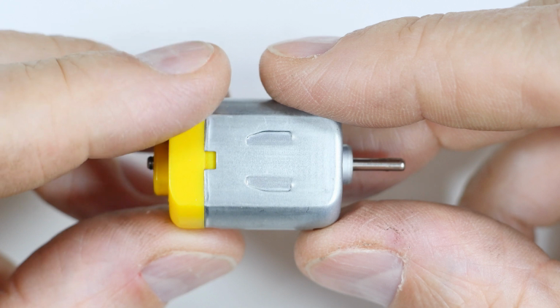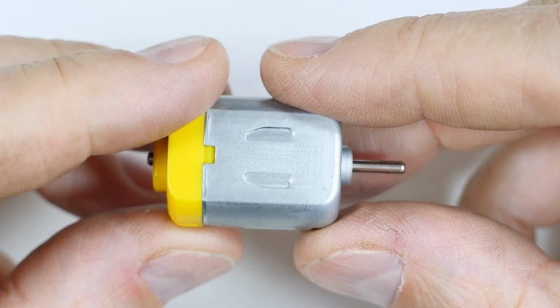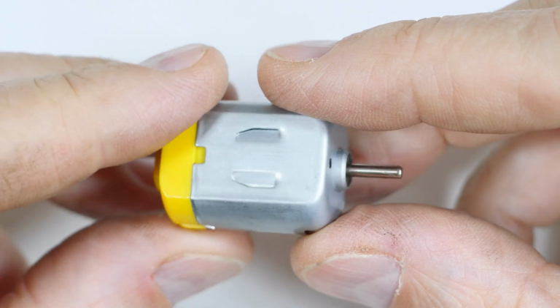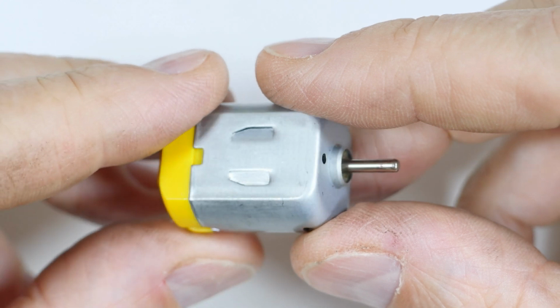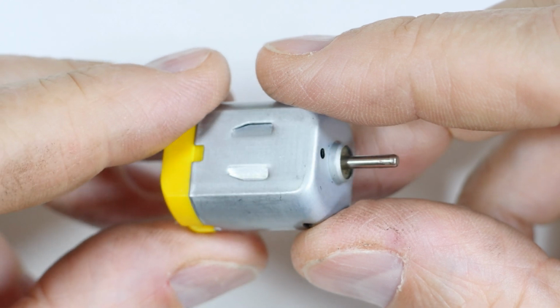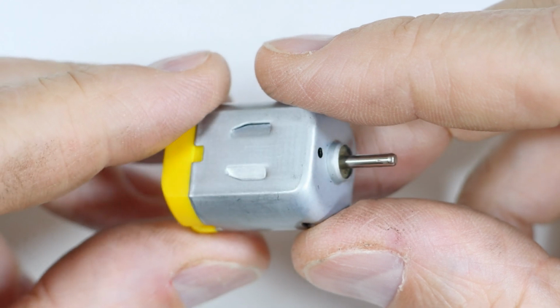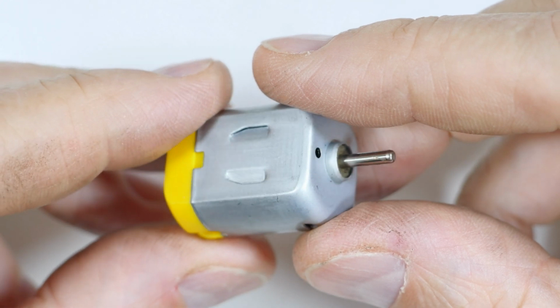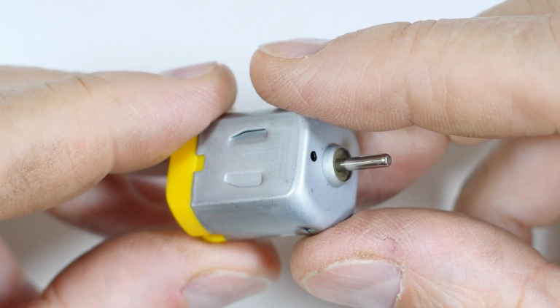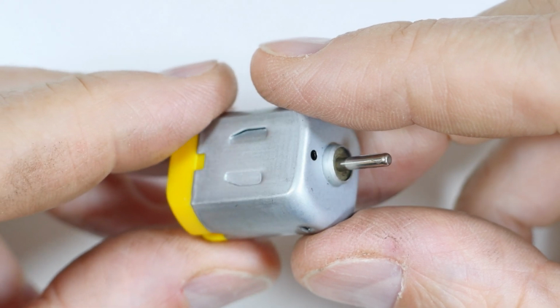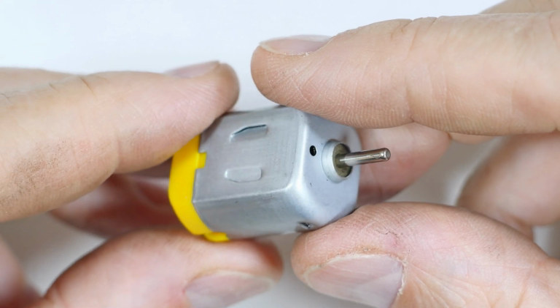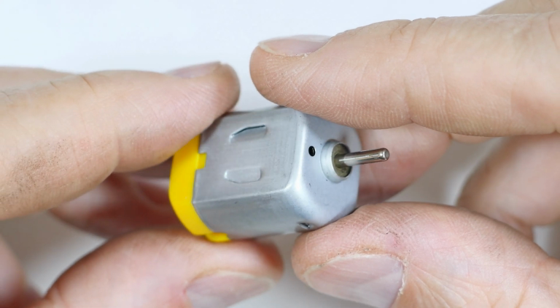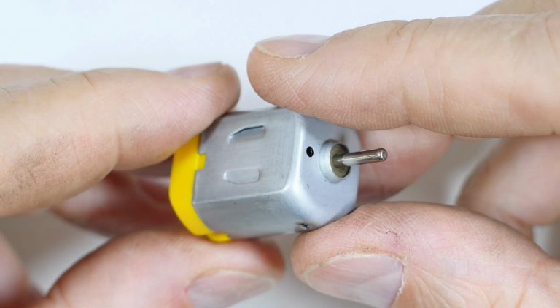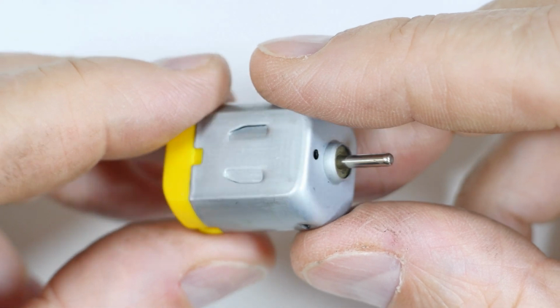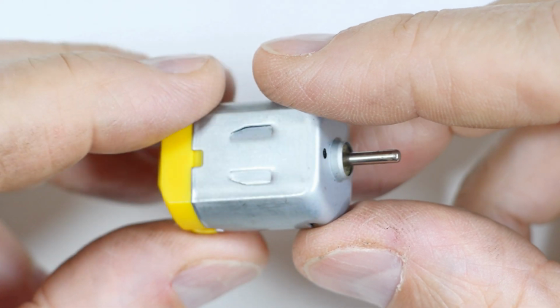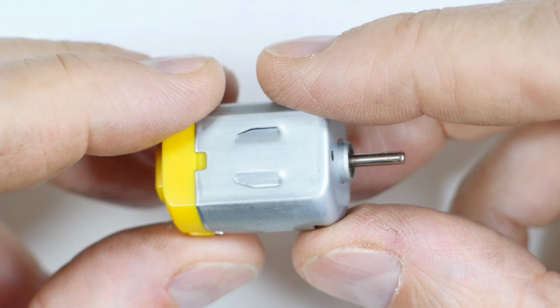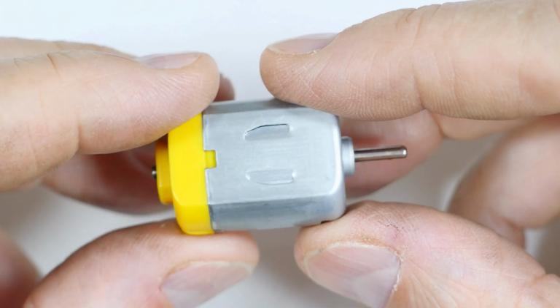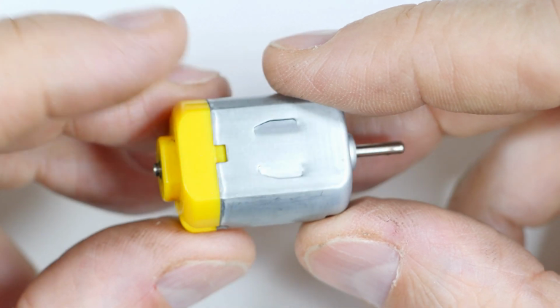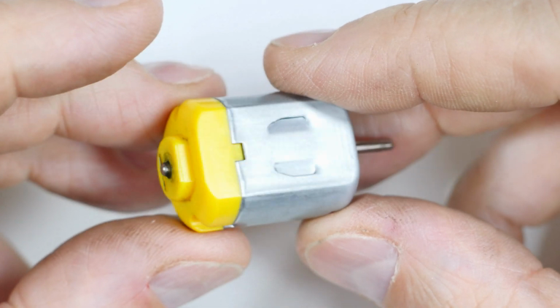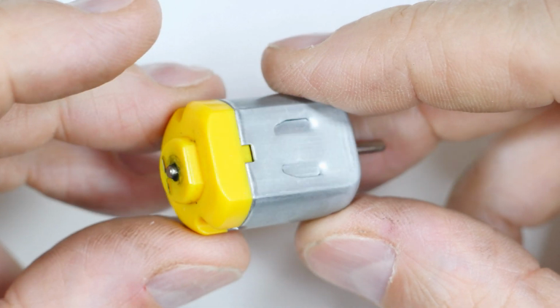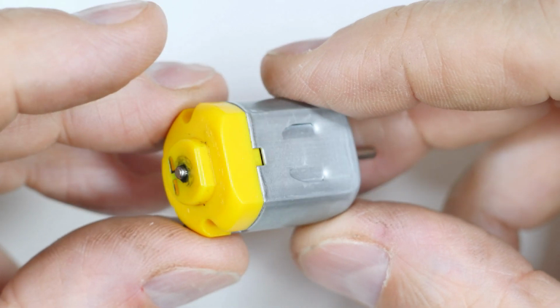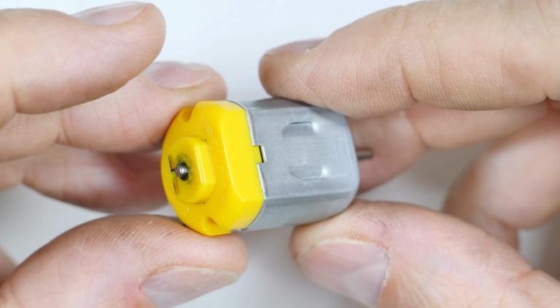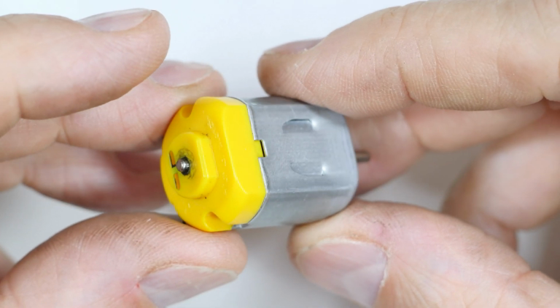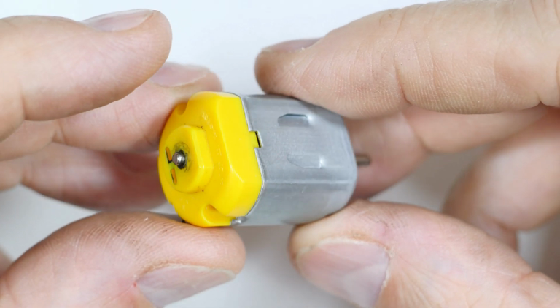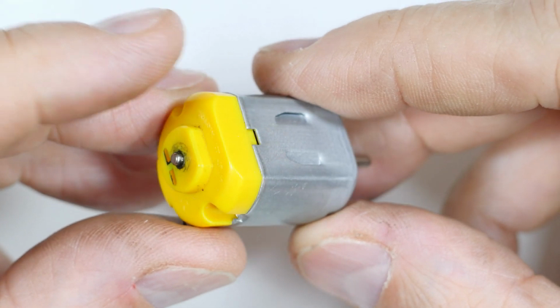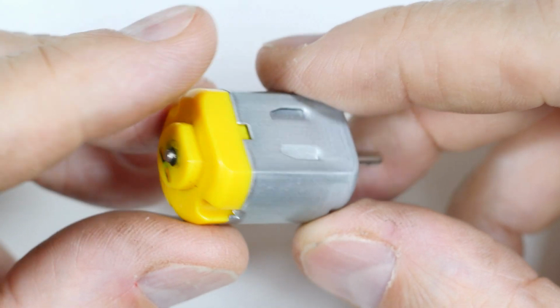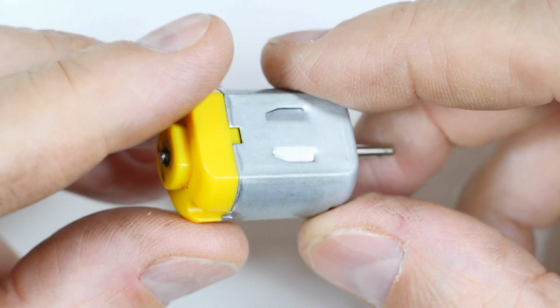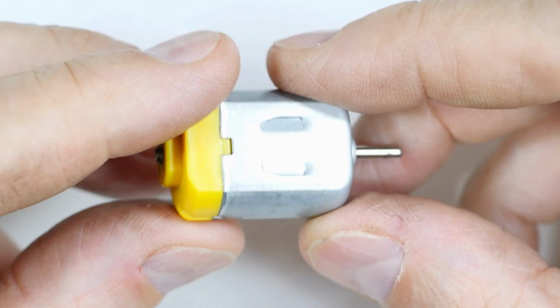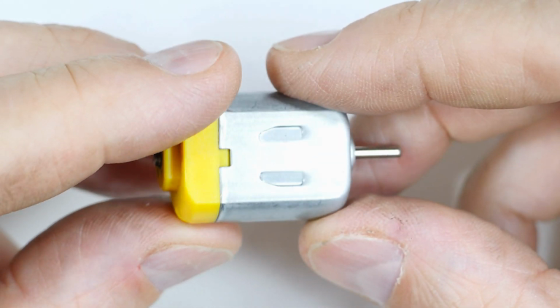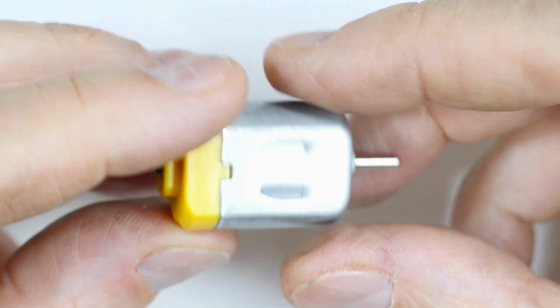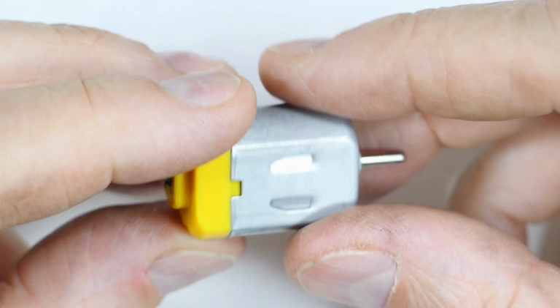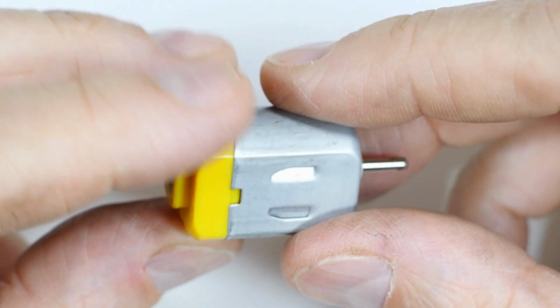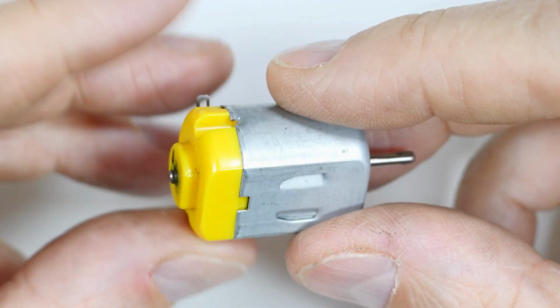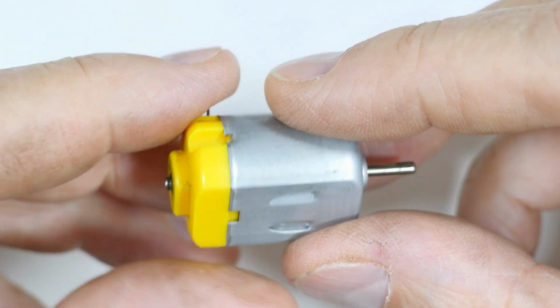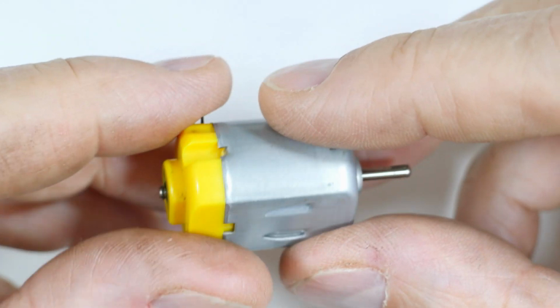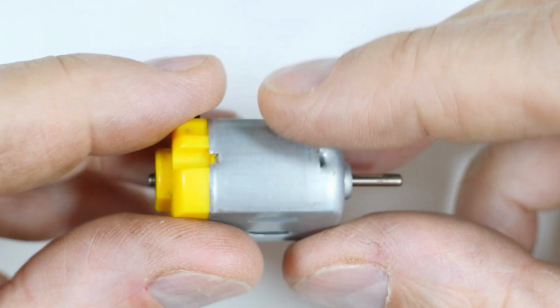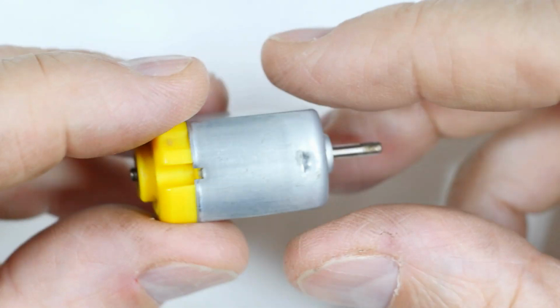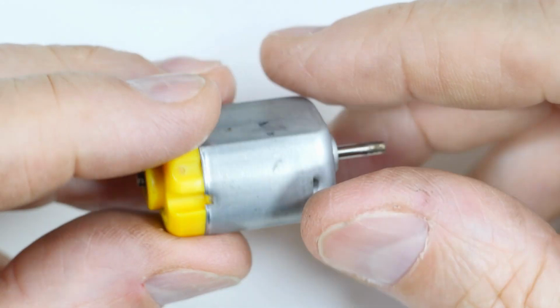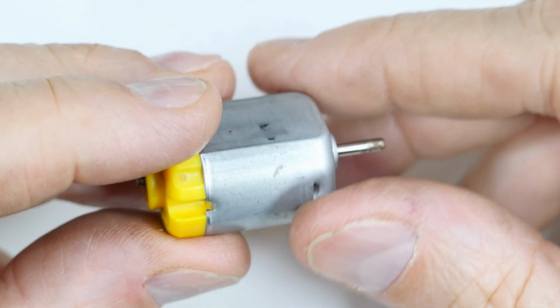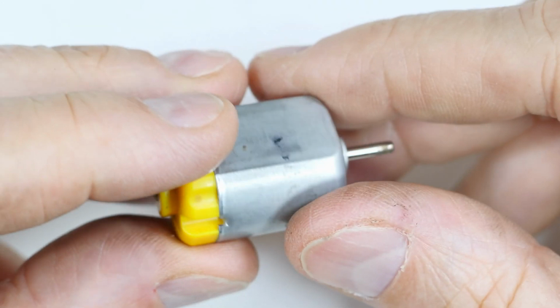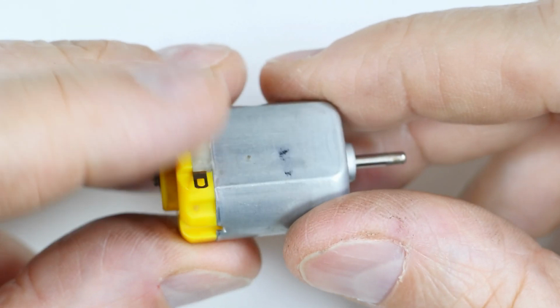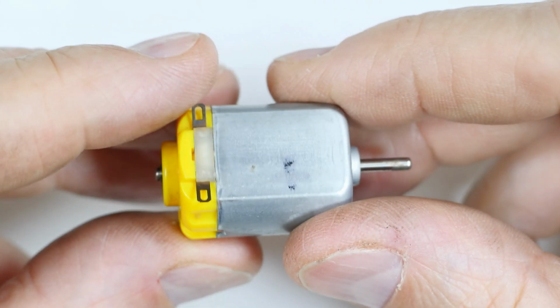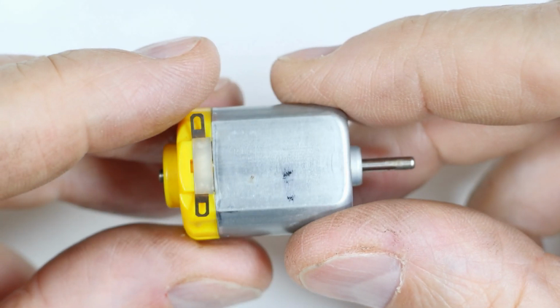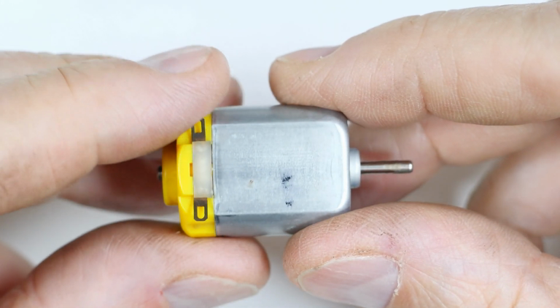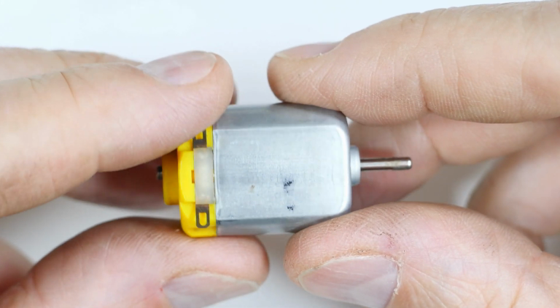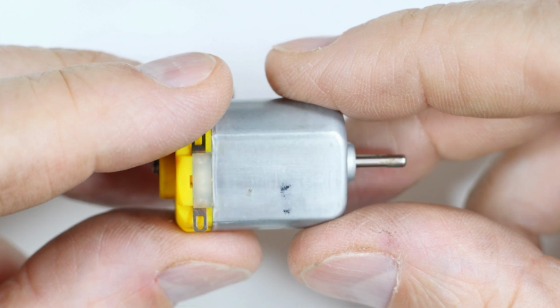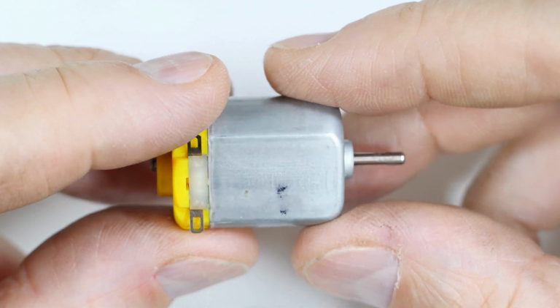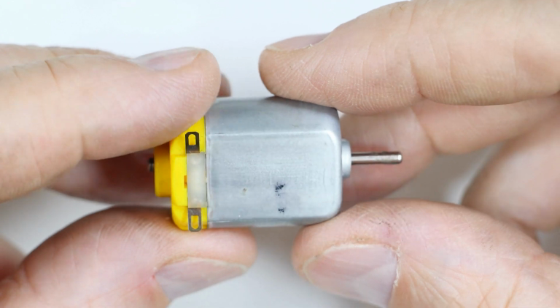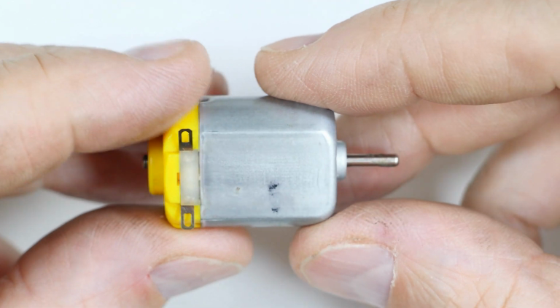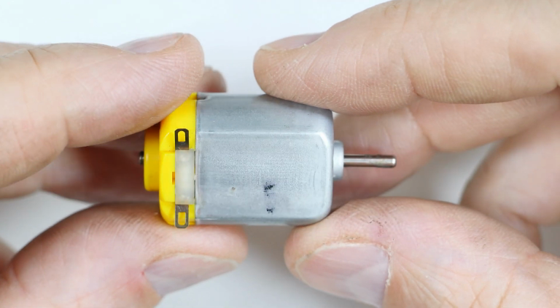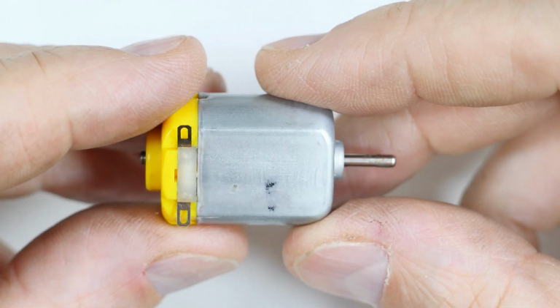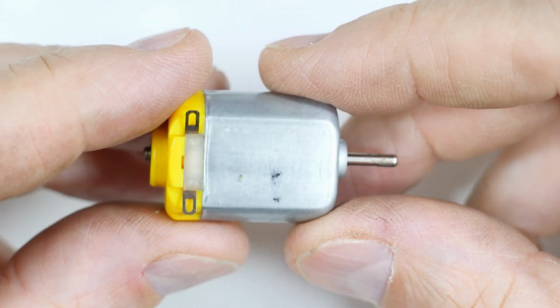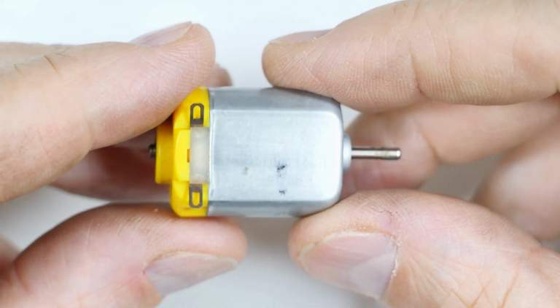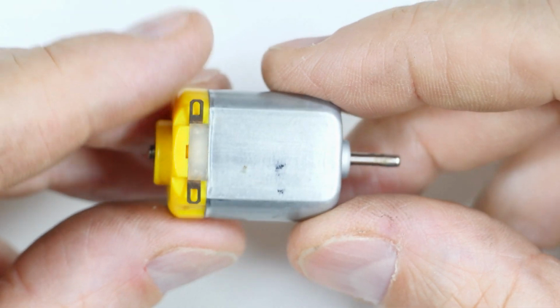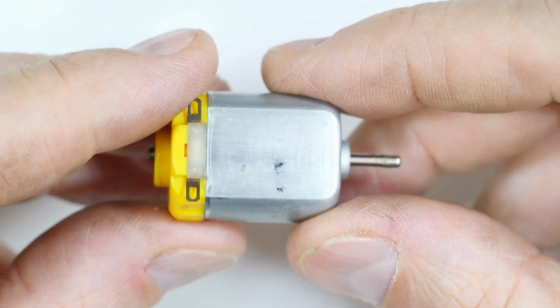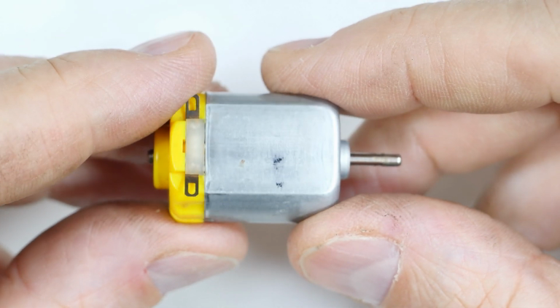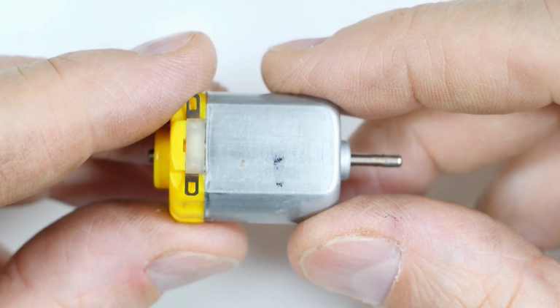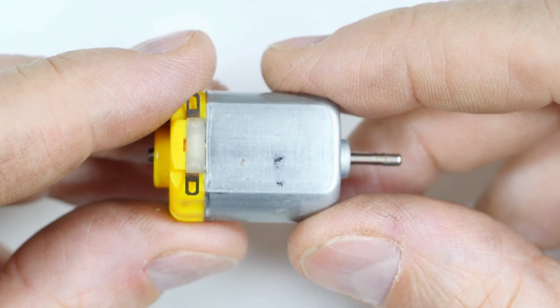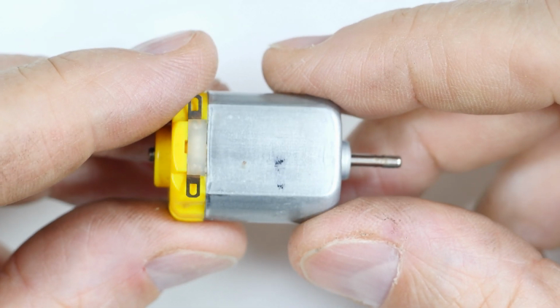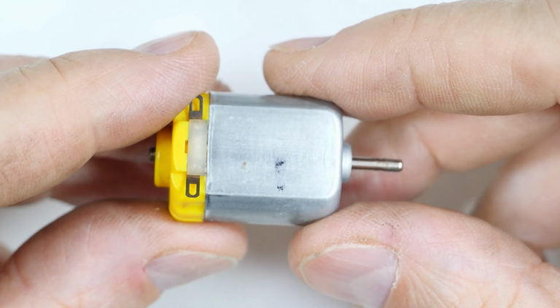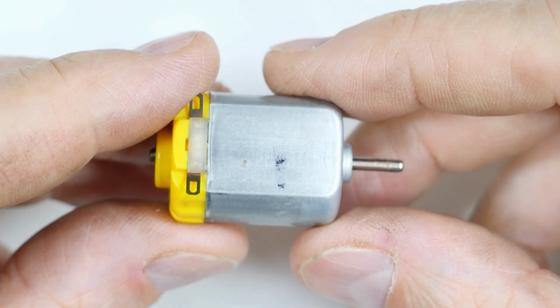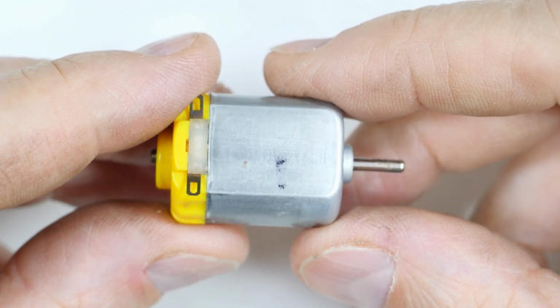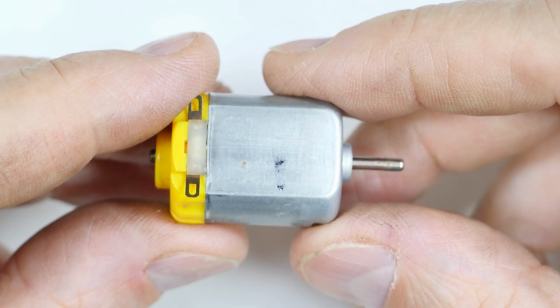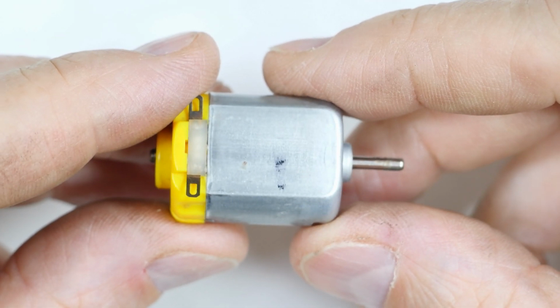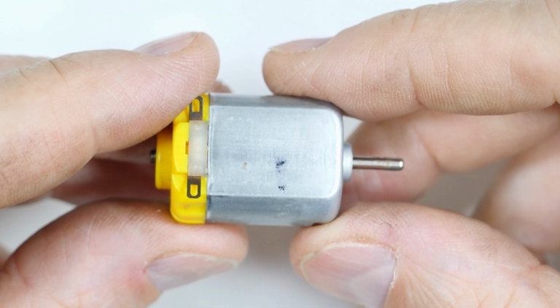This is one of those little DC motors that you find in toys and such. Let's take it apart and see how one works.